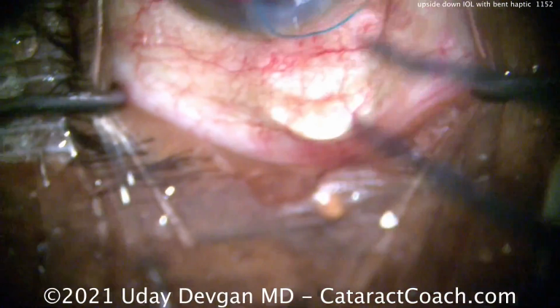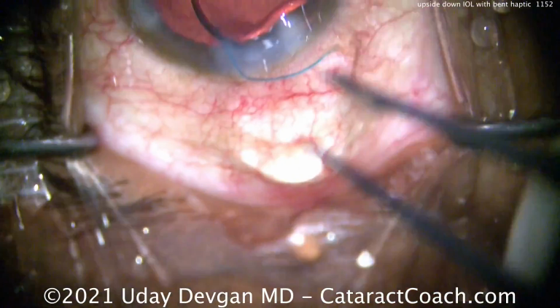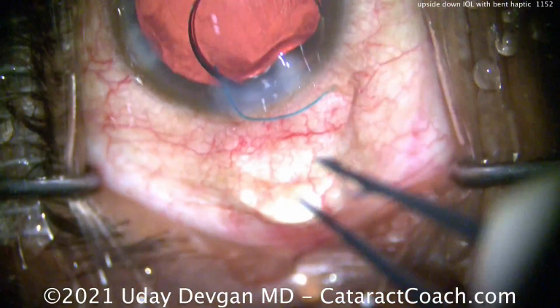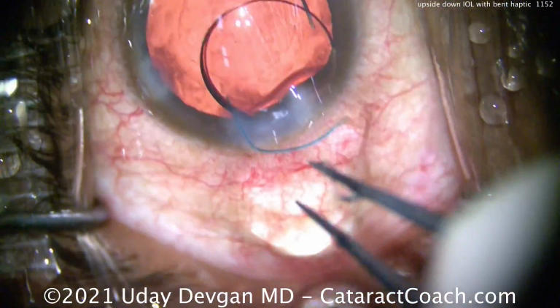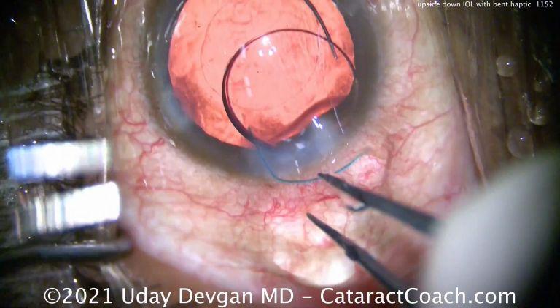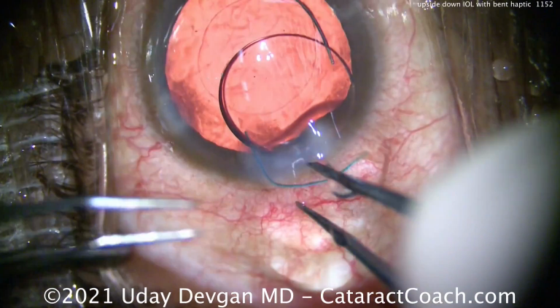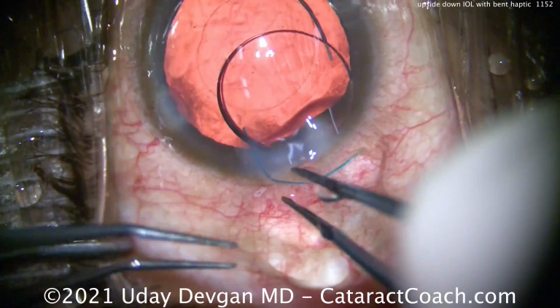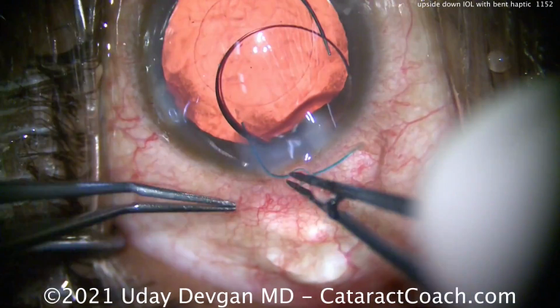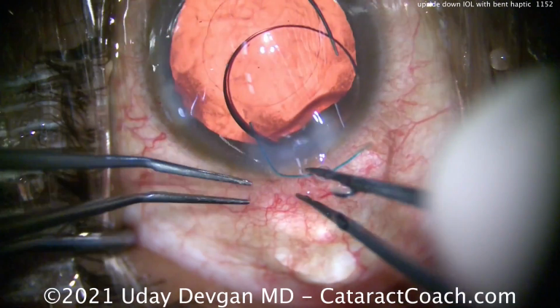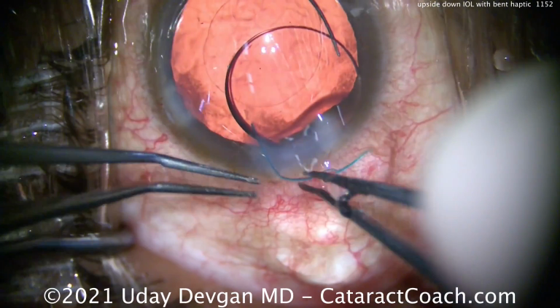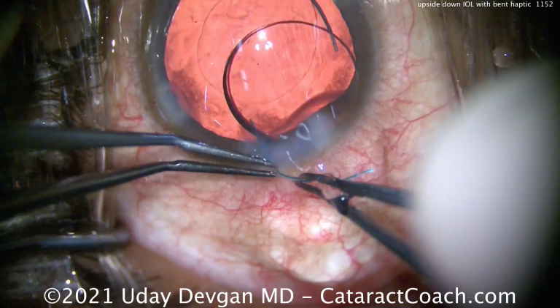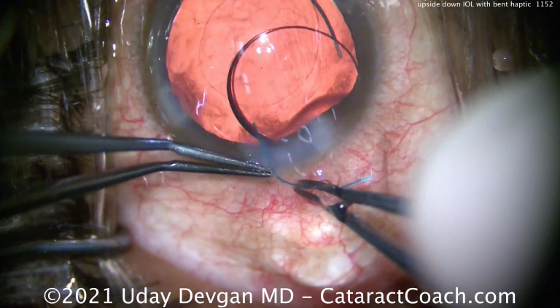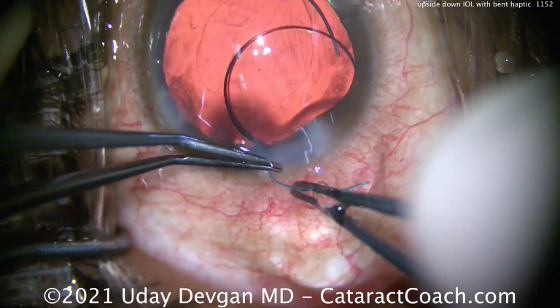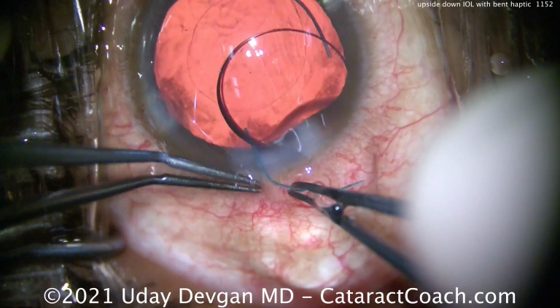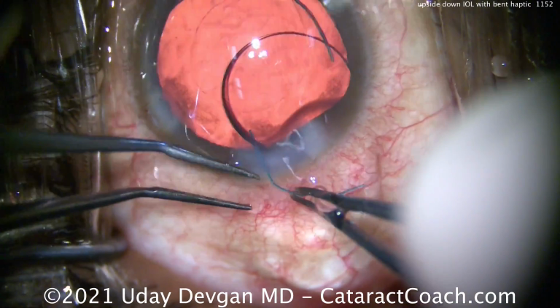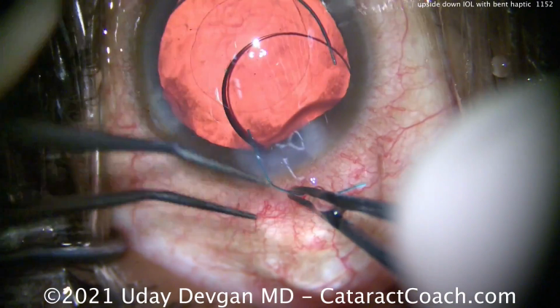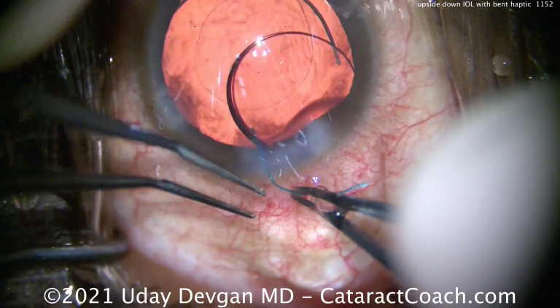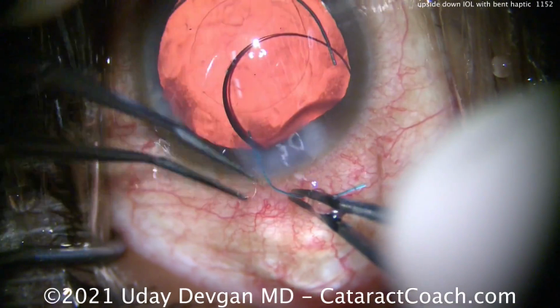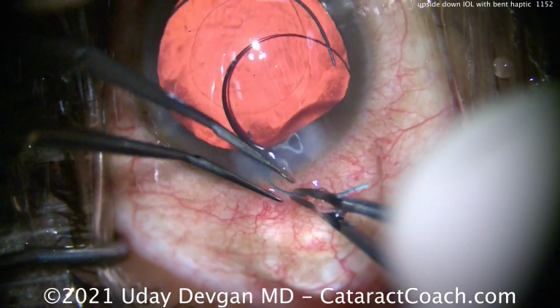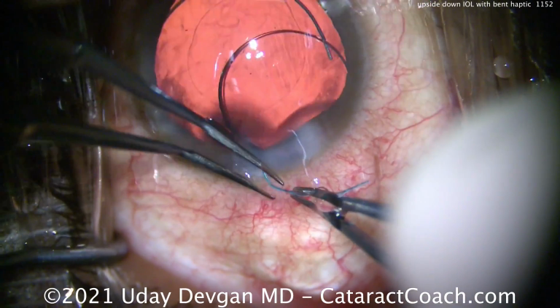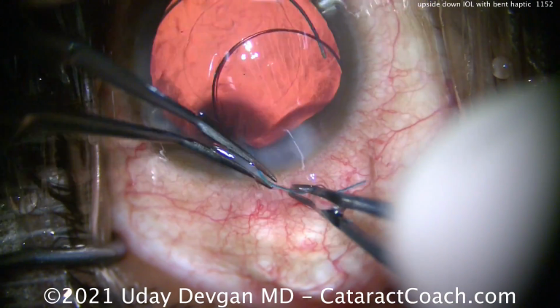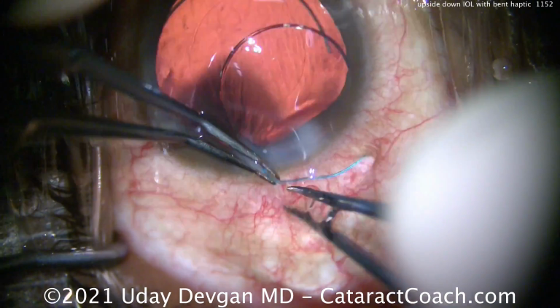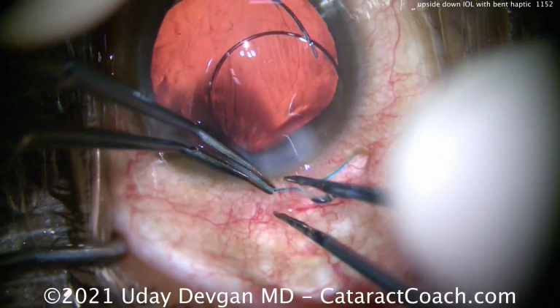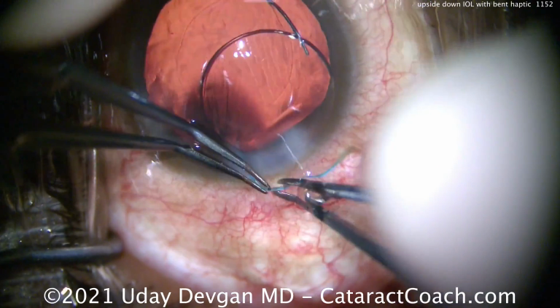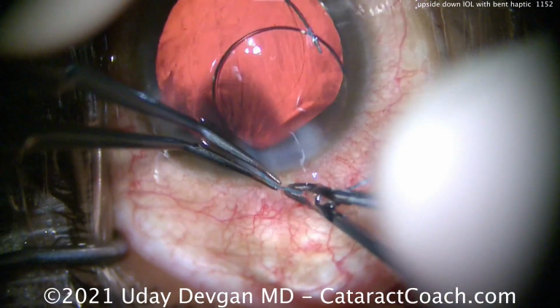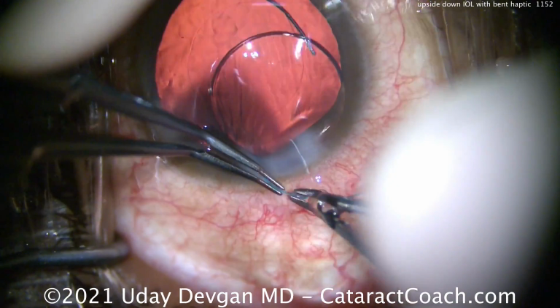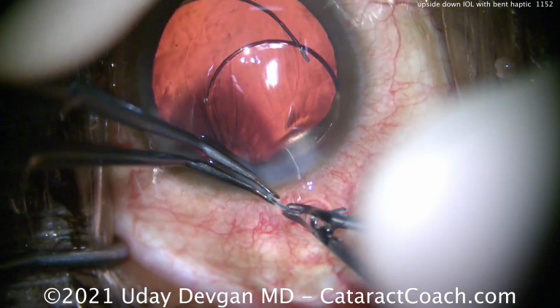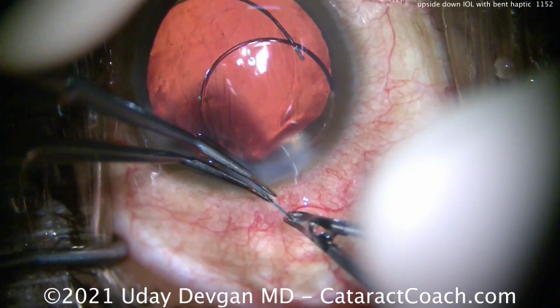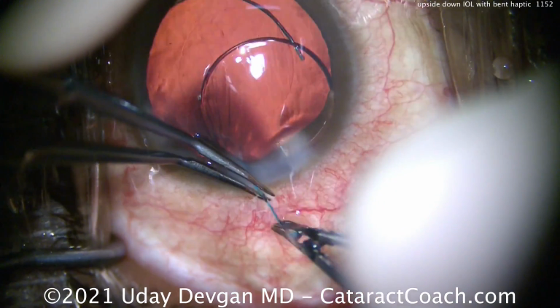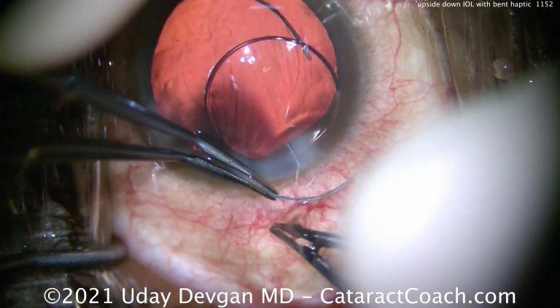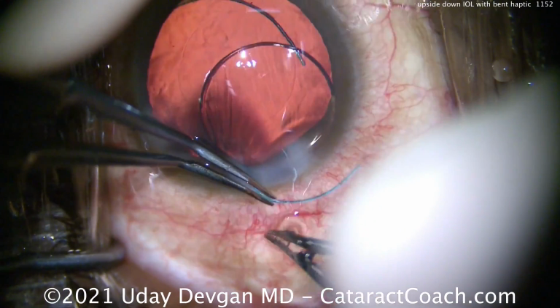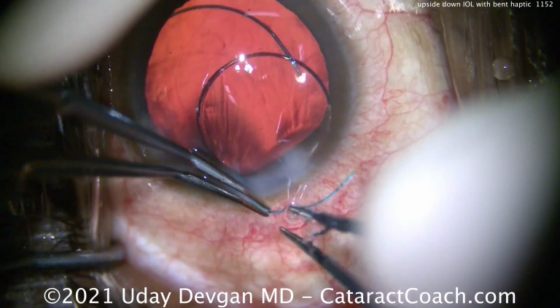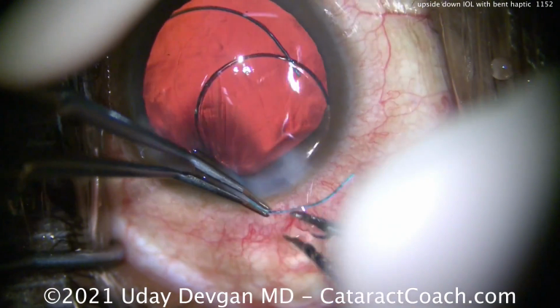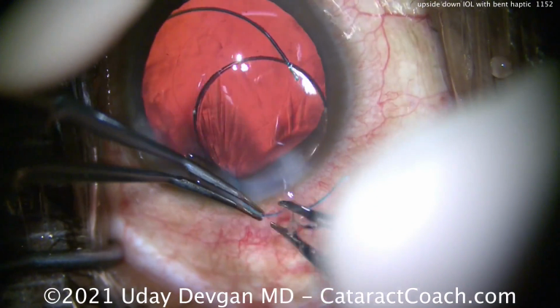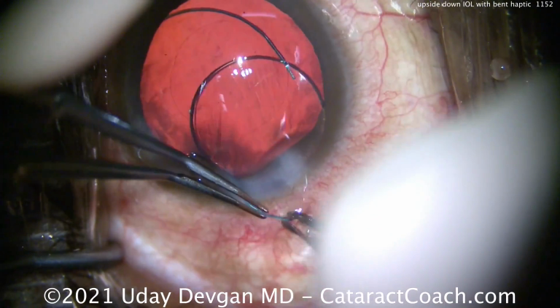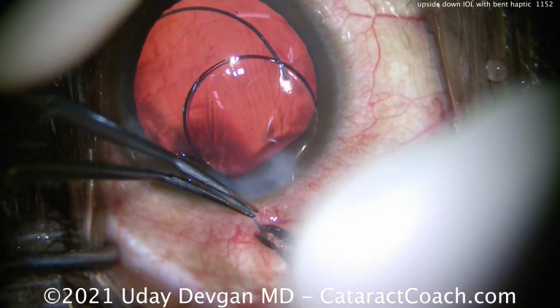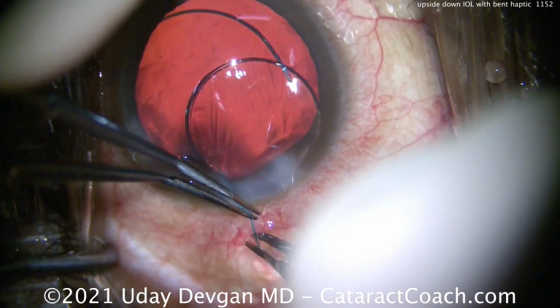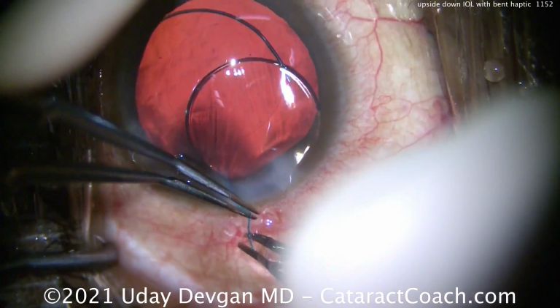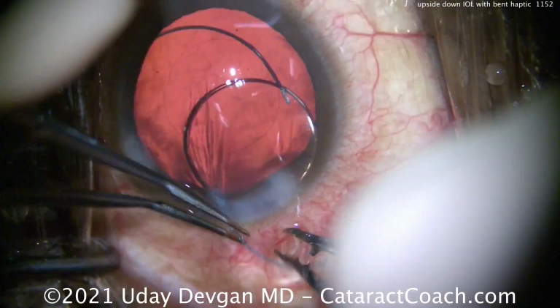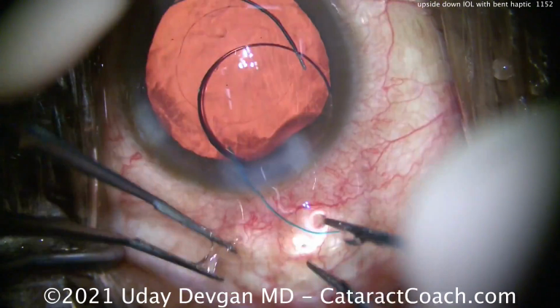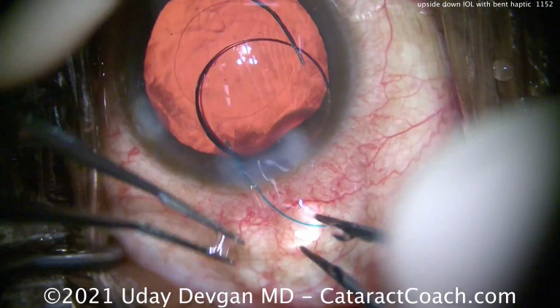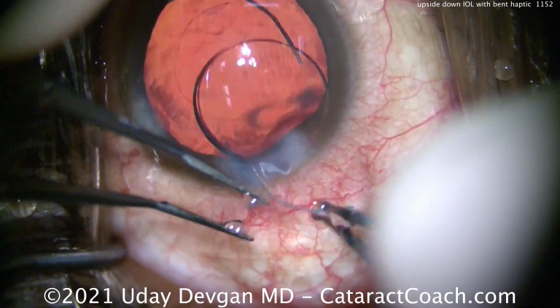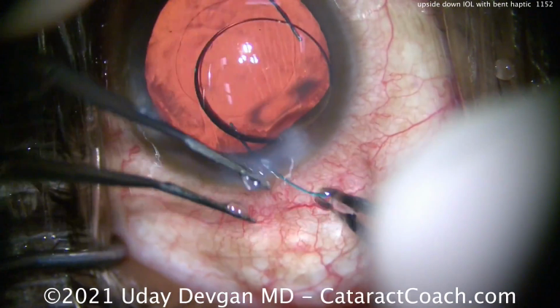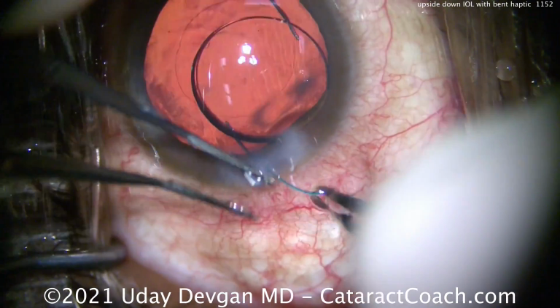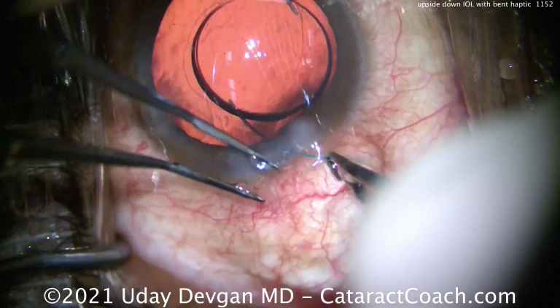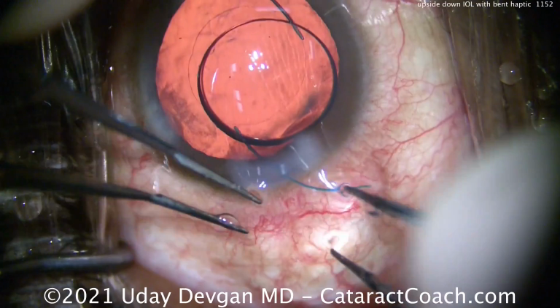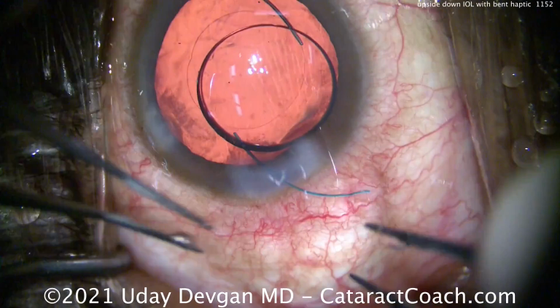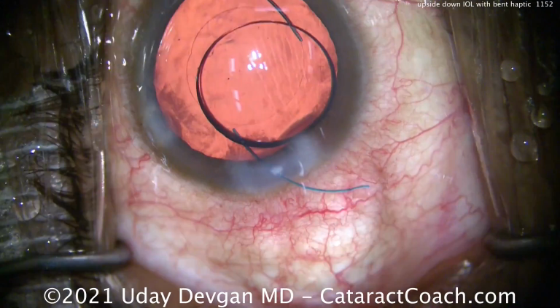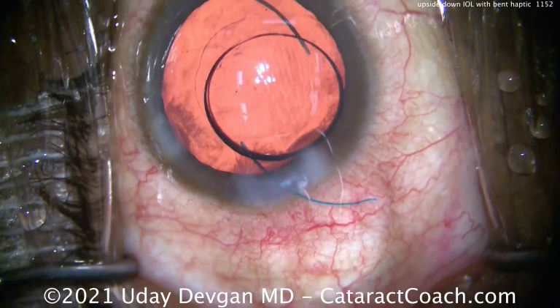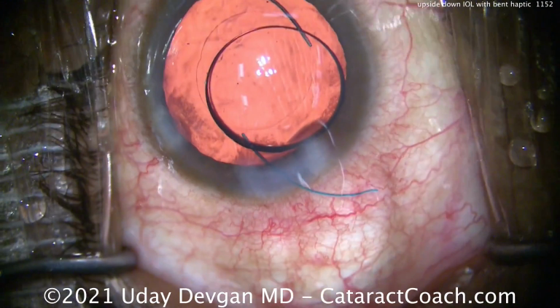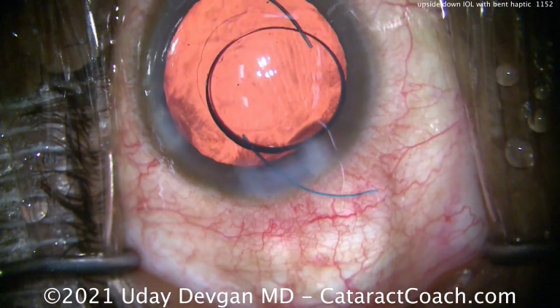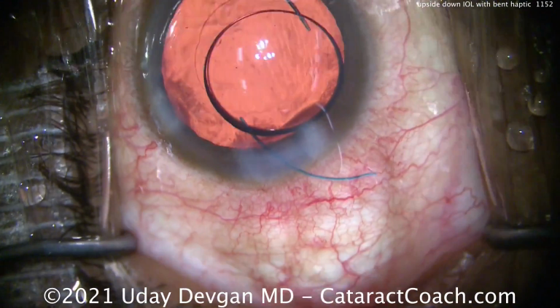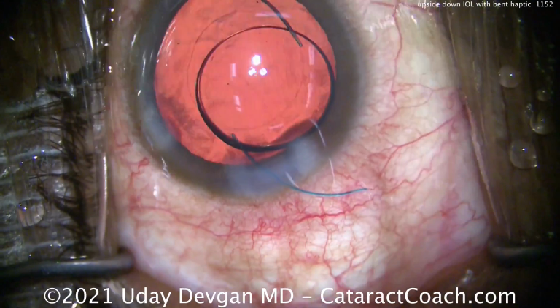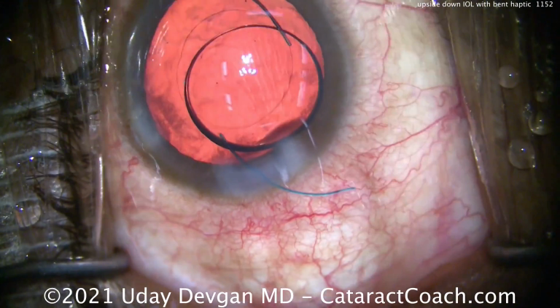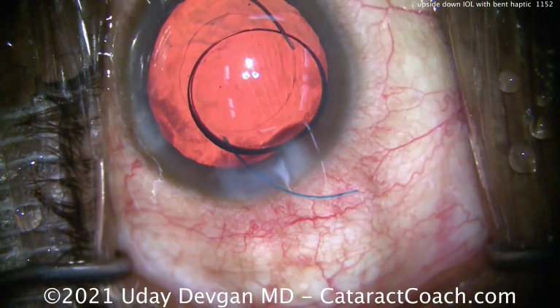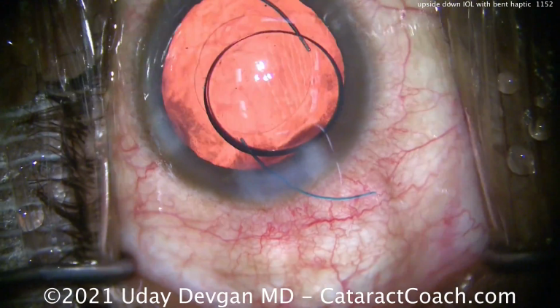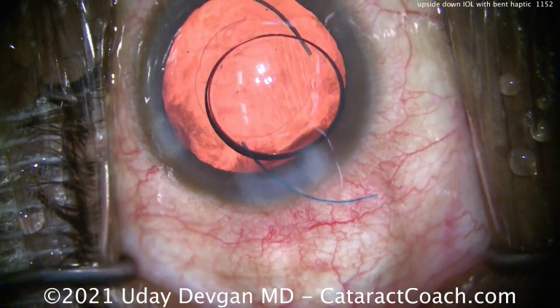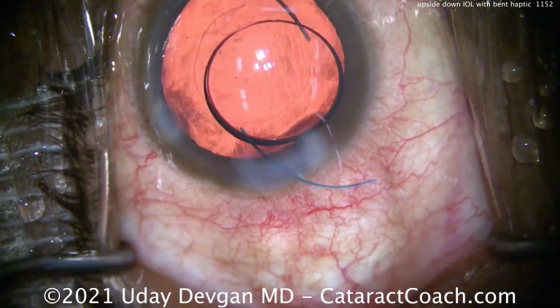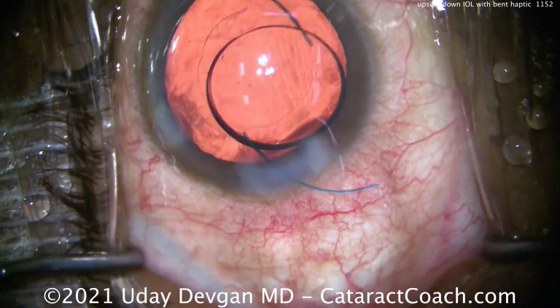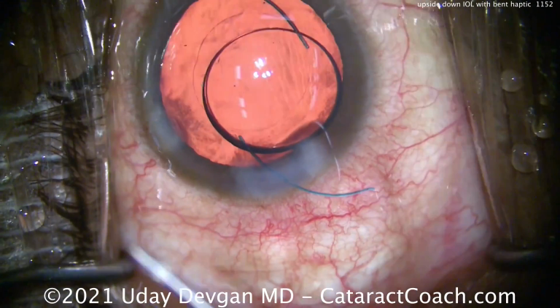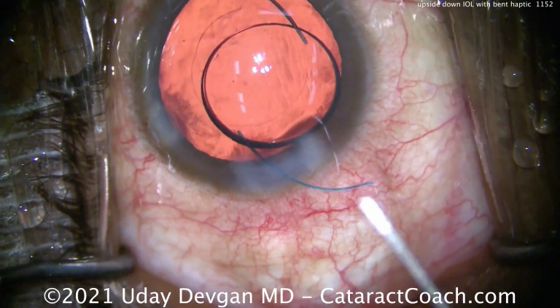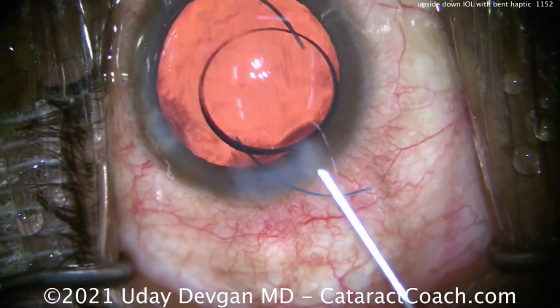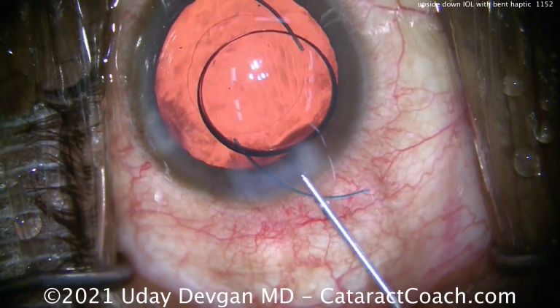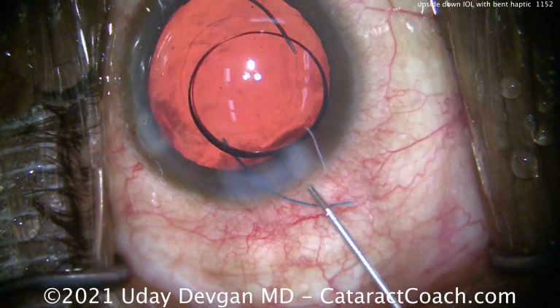Put the haptic in the sulcus and capture the optic behind the rhexis — that keeps it stable. But instead, let's fill with viscoelastic, take the haptic outside the eye, straighten it out, and this will make it a whole lot better.